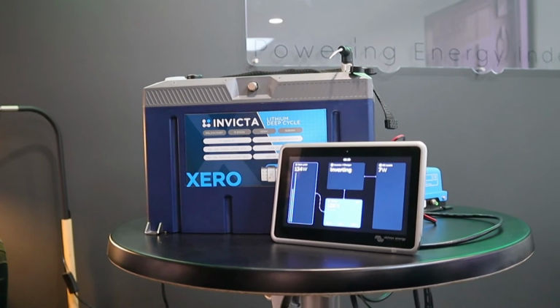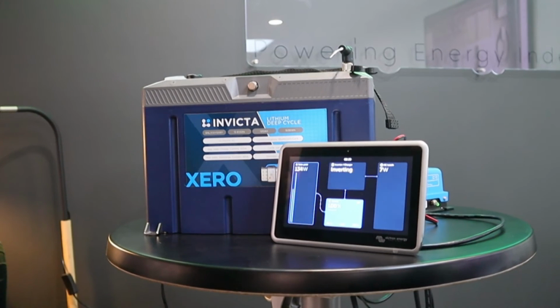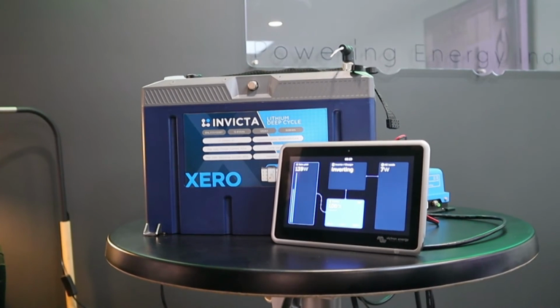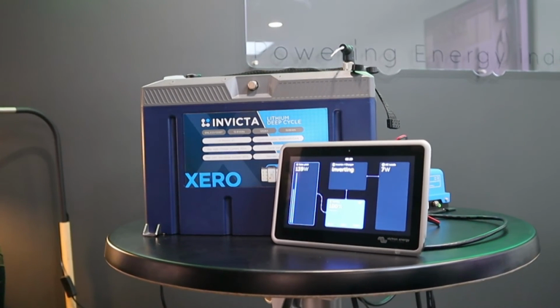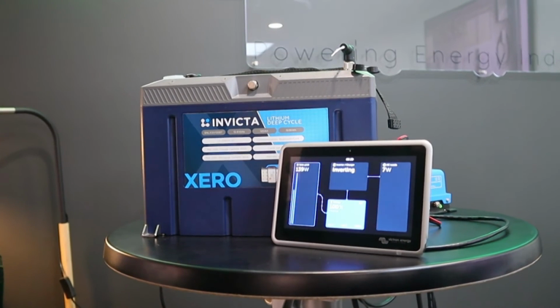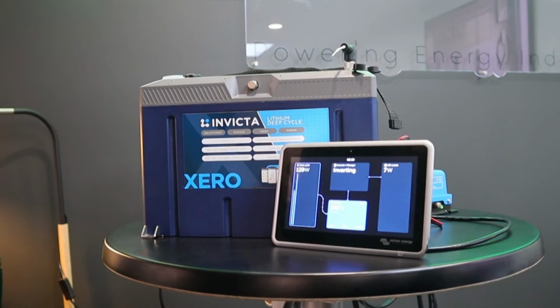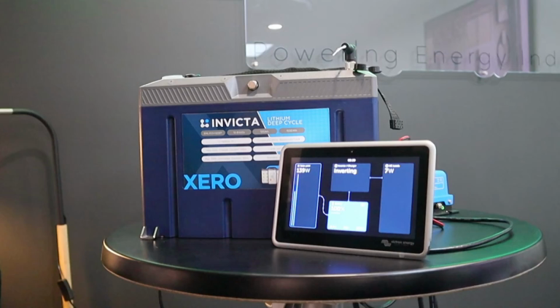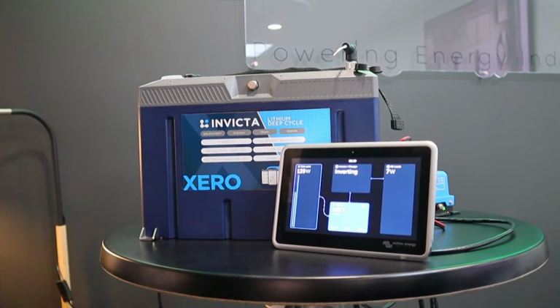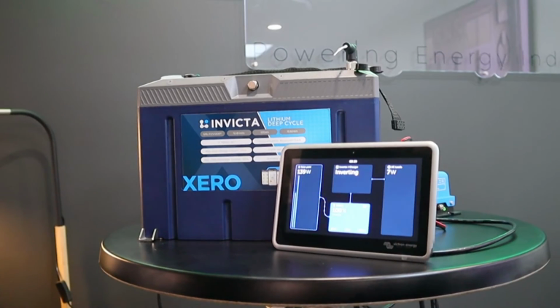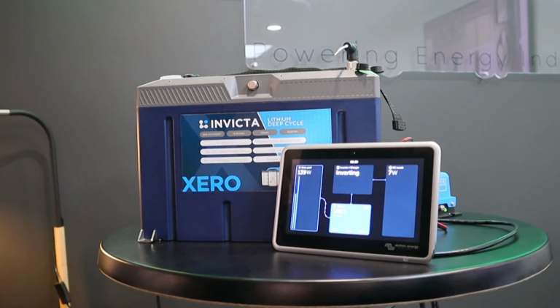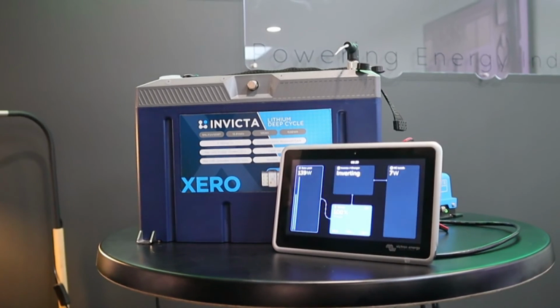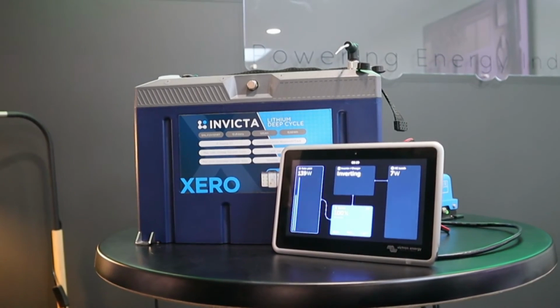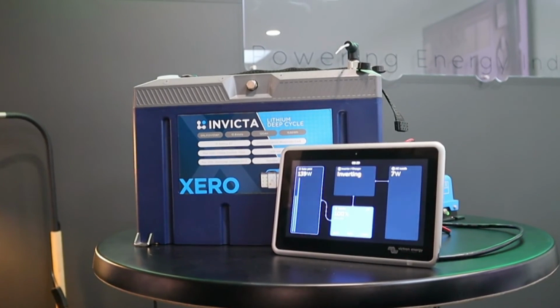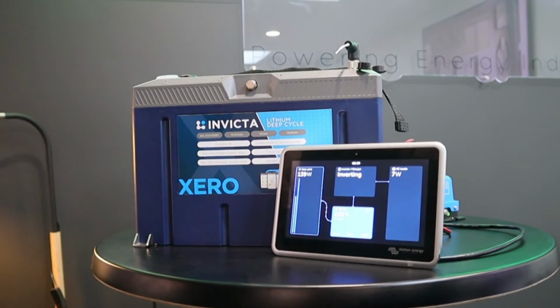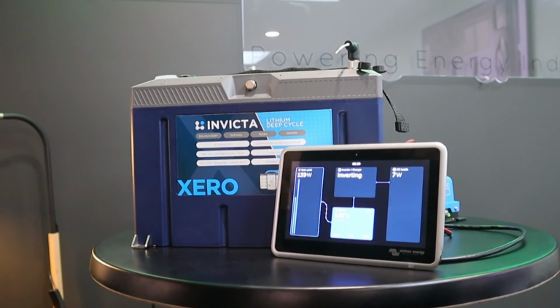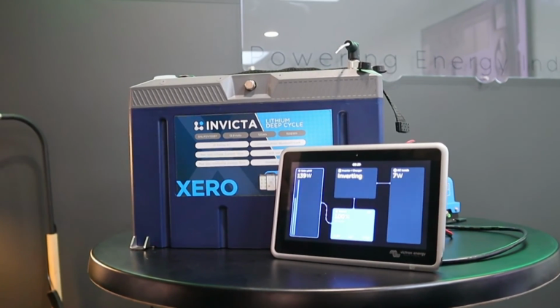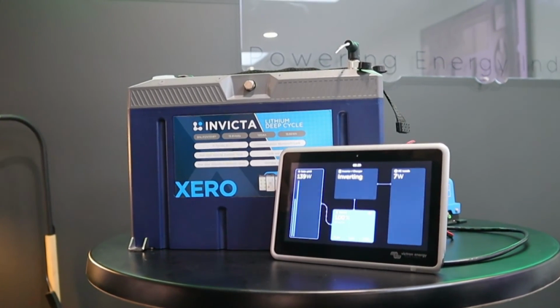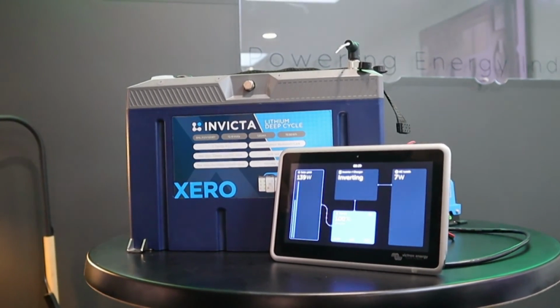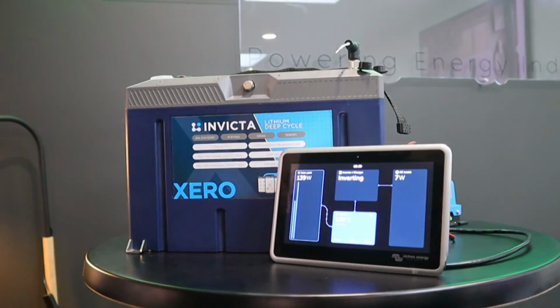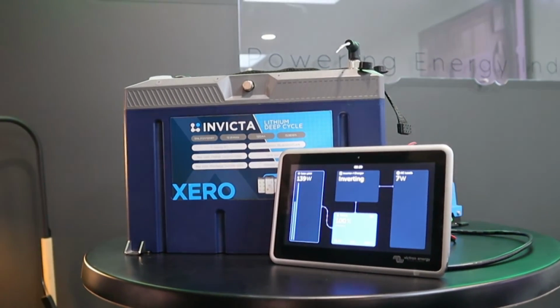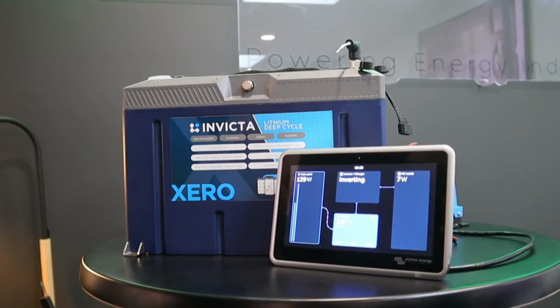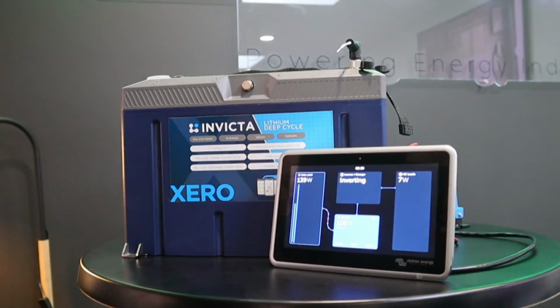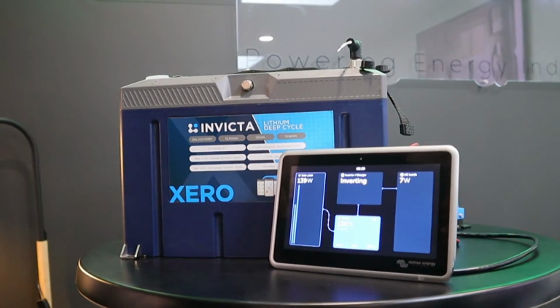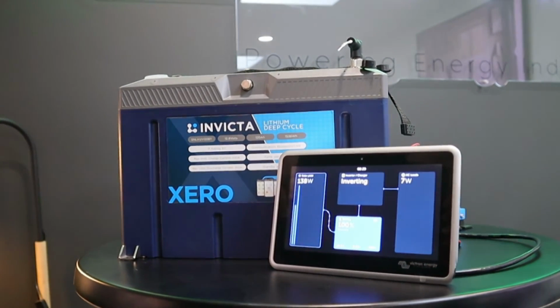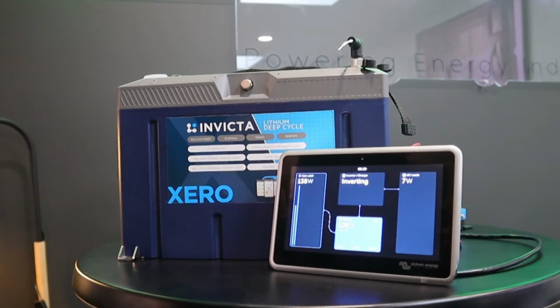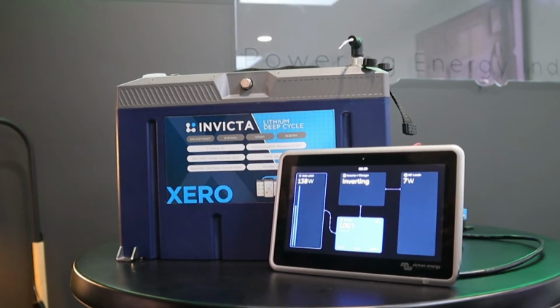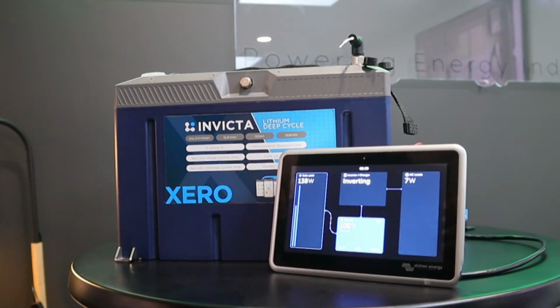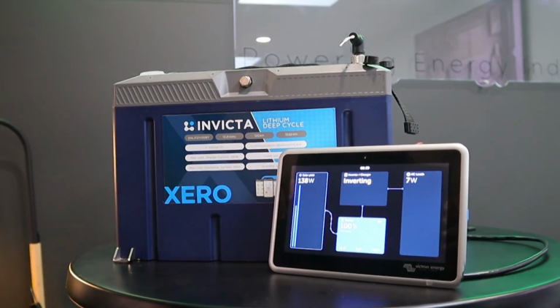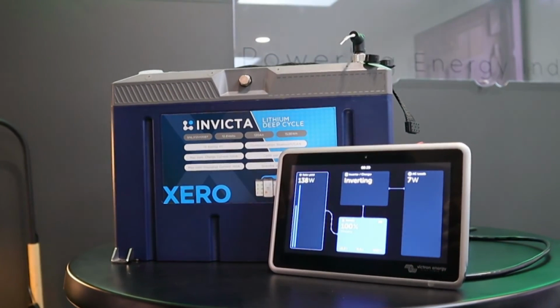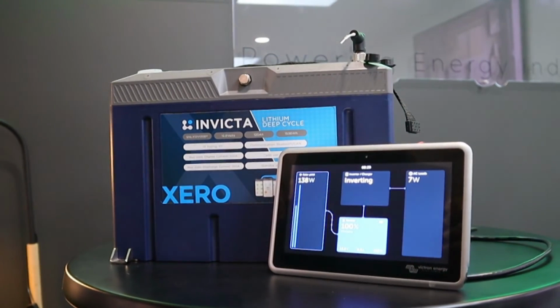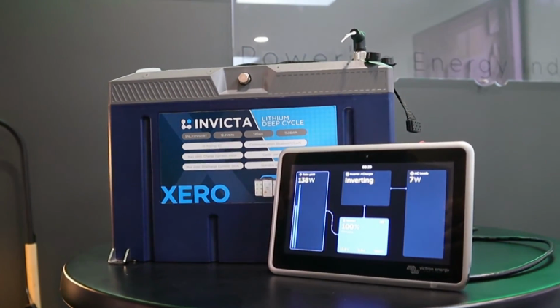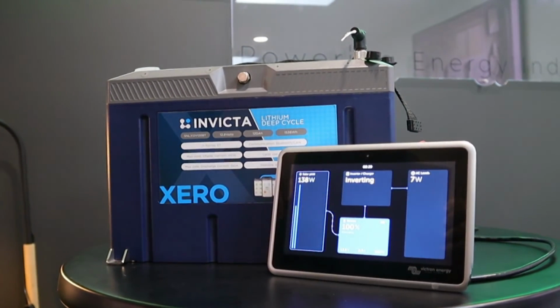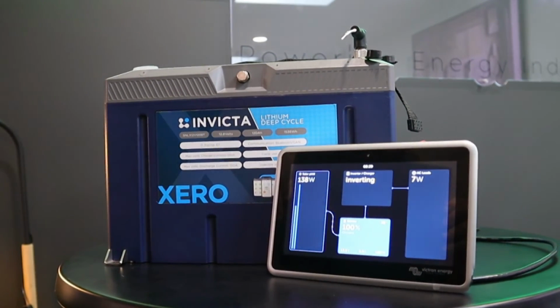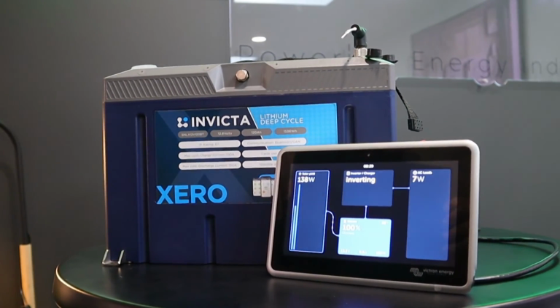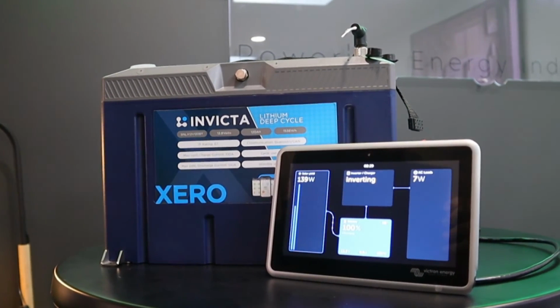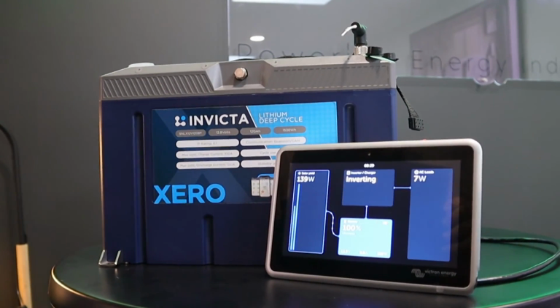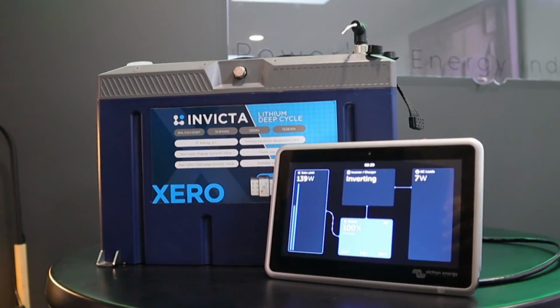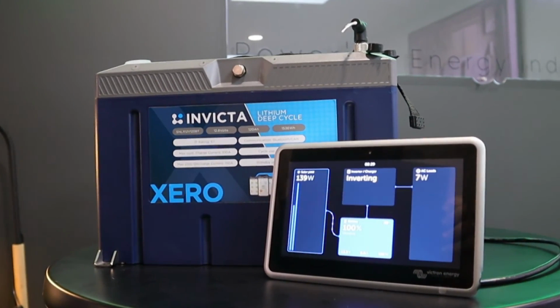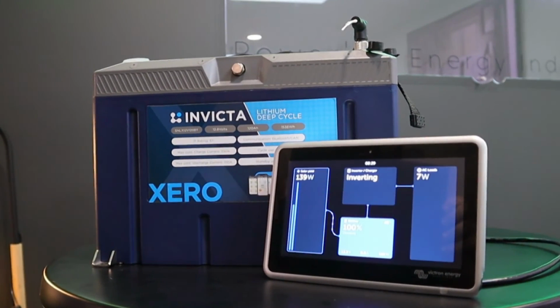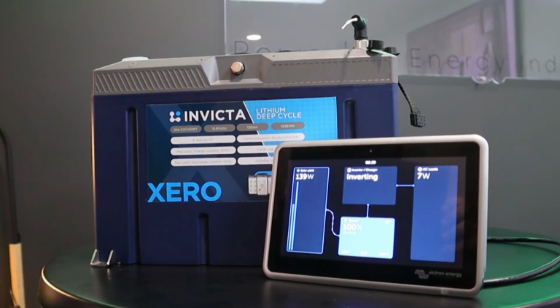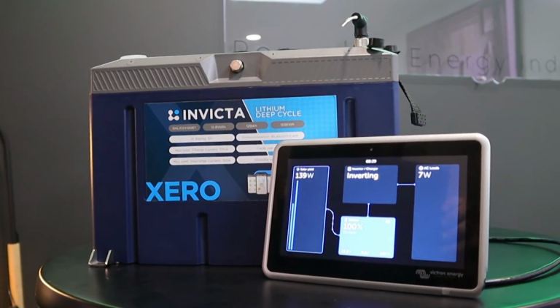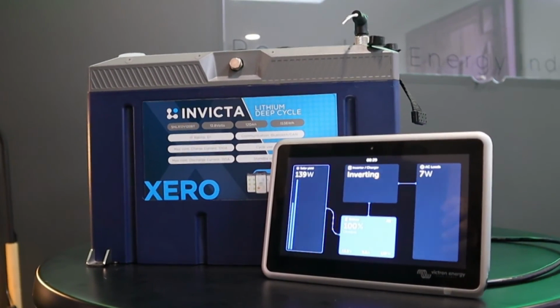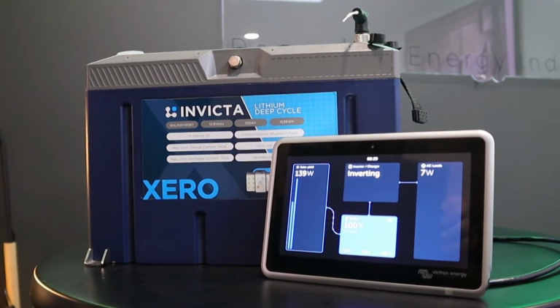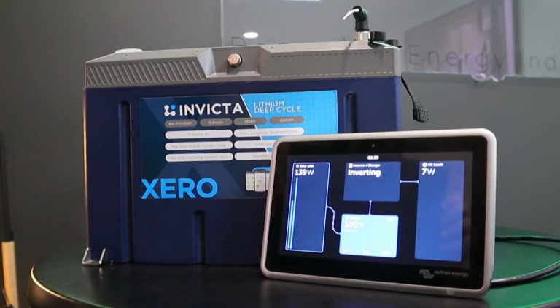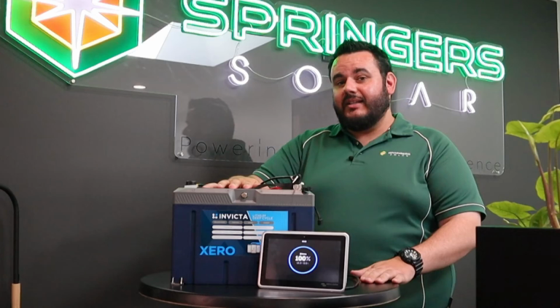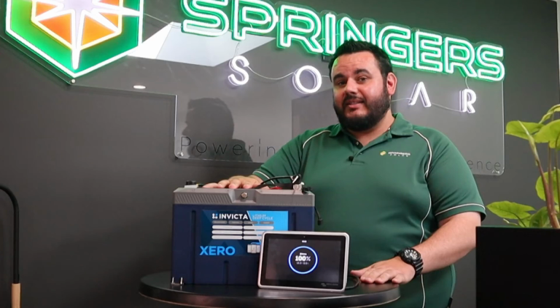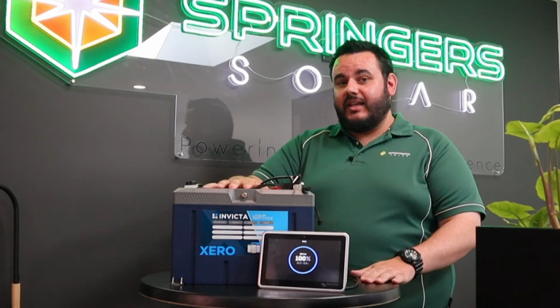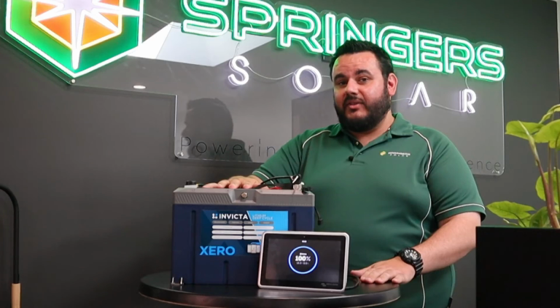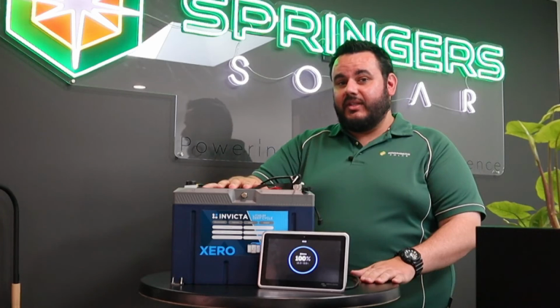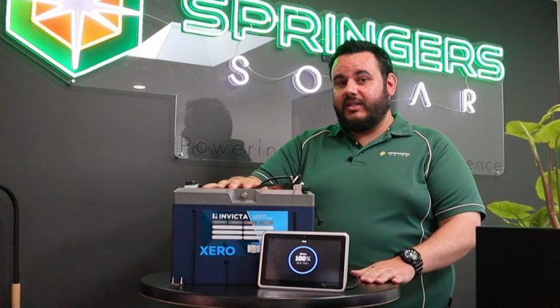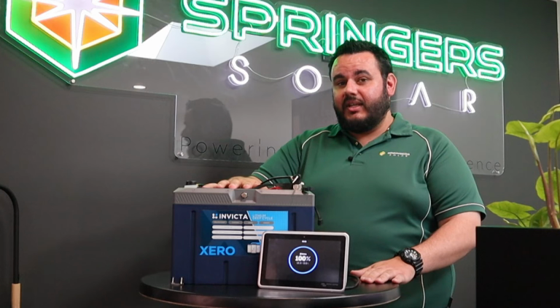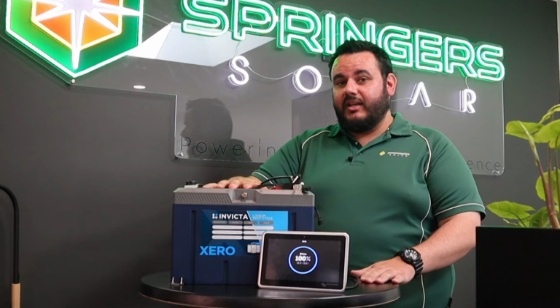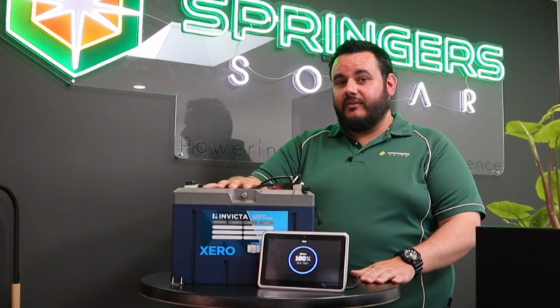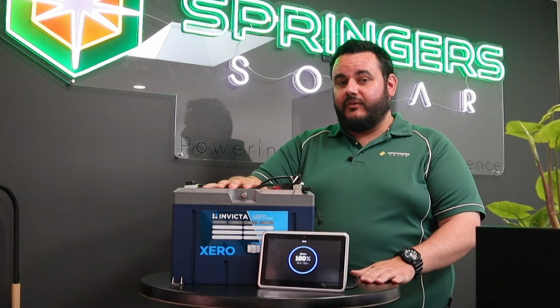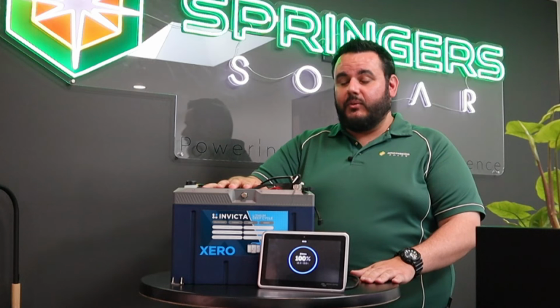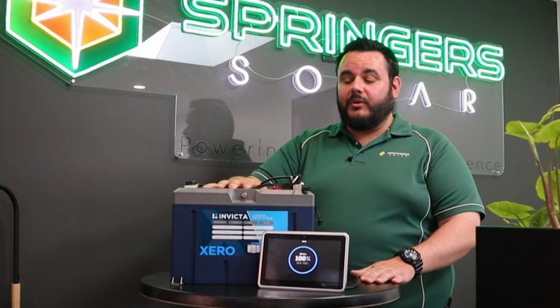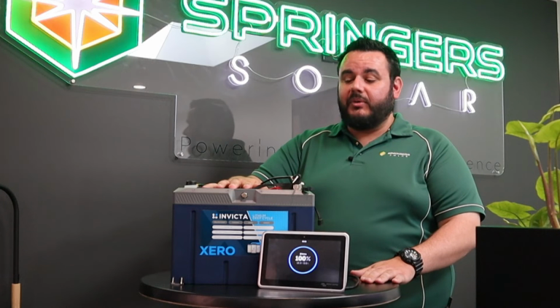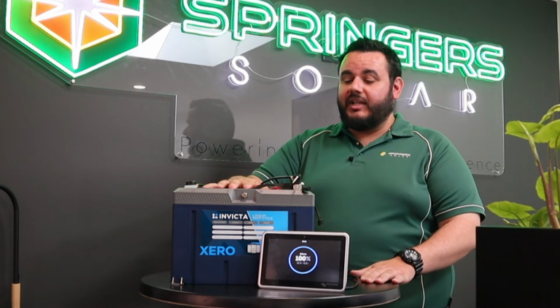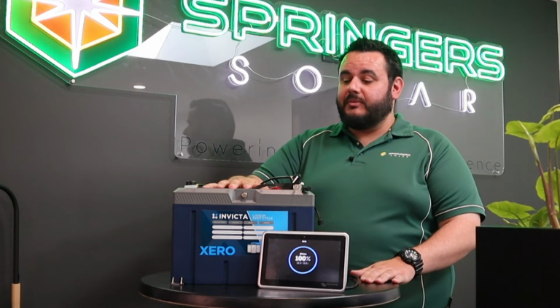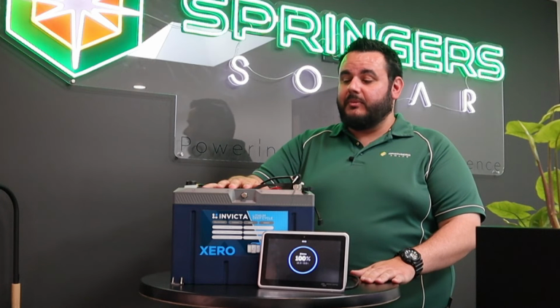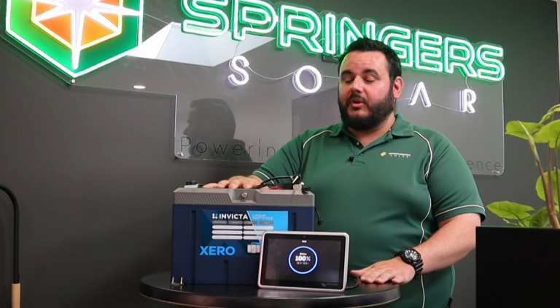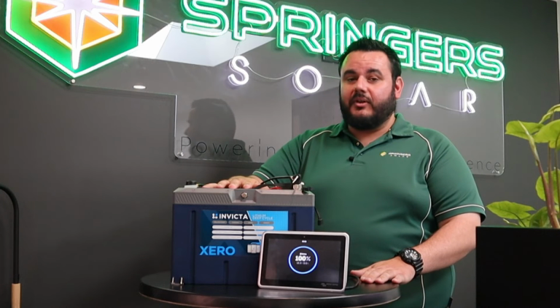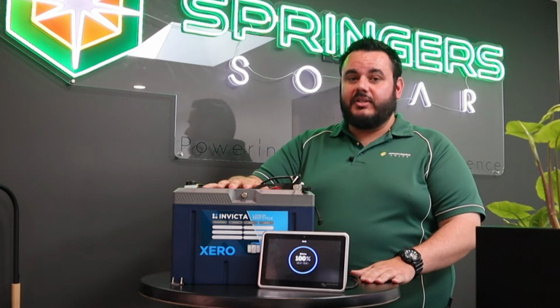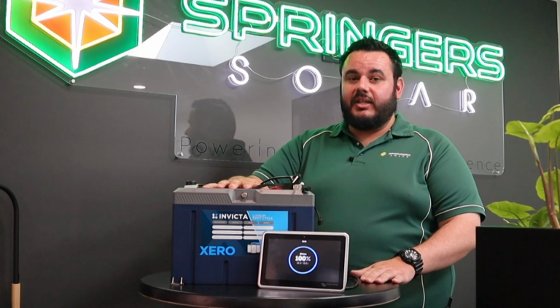These batteries are rated to over 3,000 cycles at 100% depth of discharge and come with a 7-year full replacement warranty.